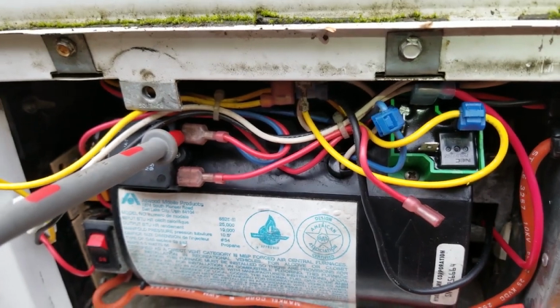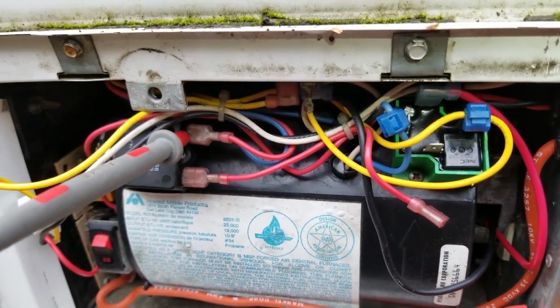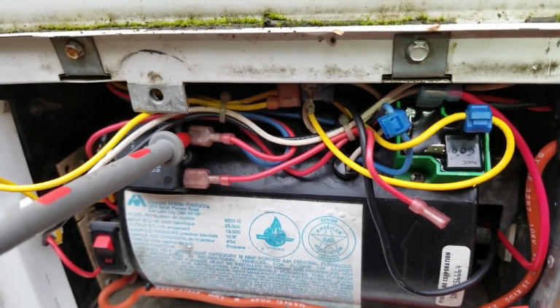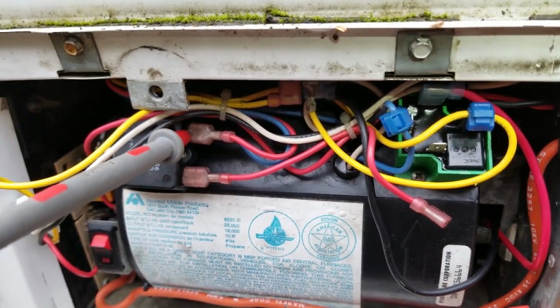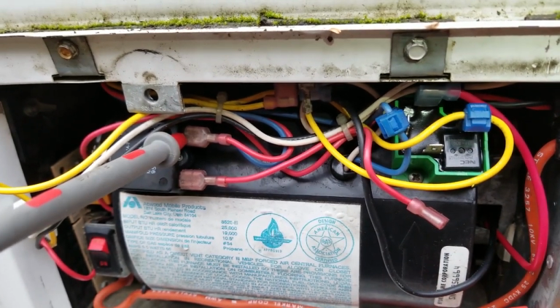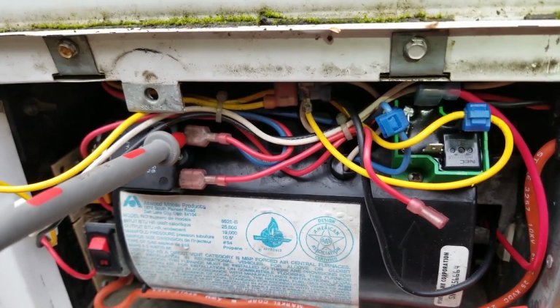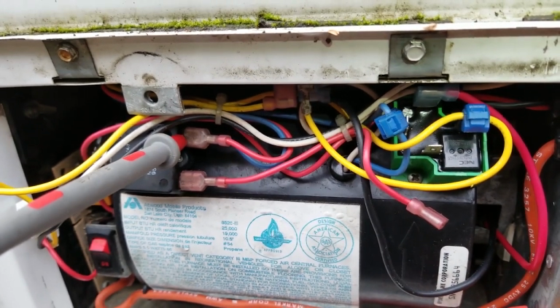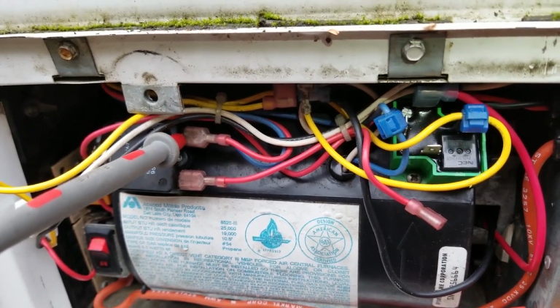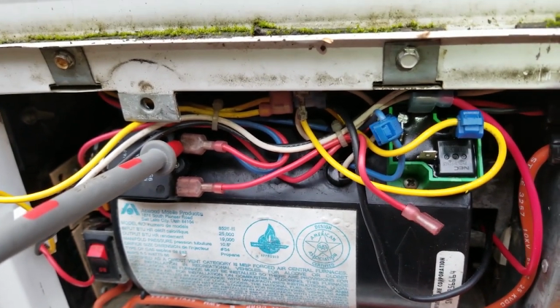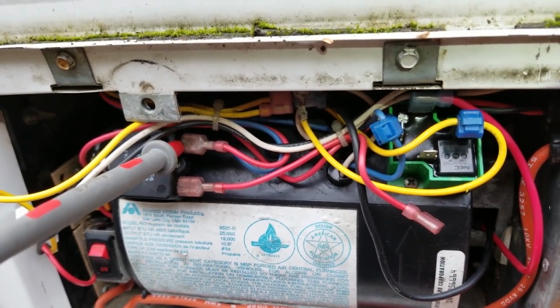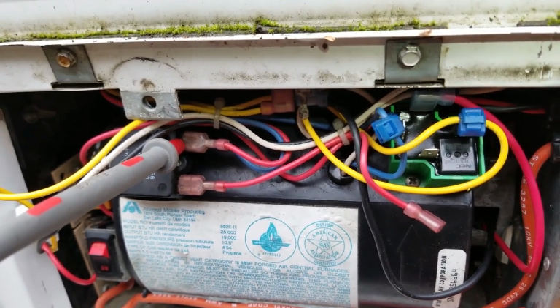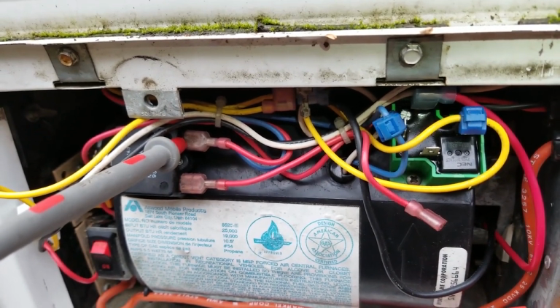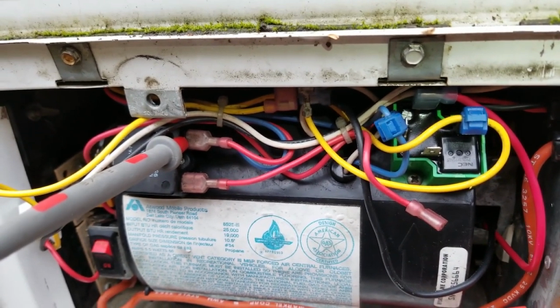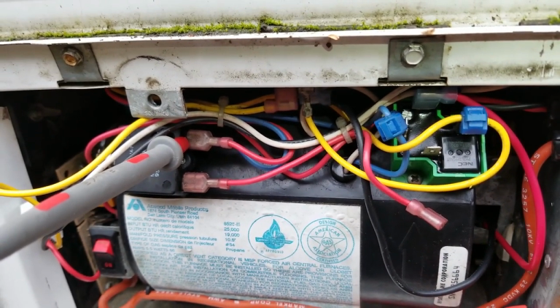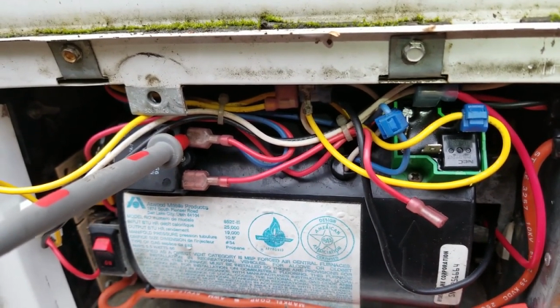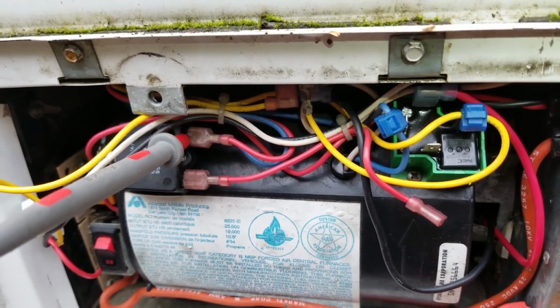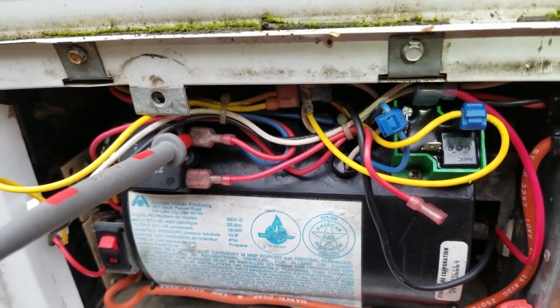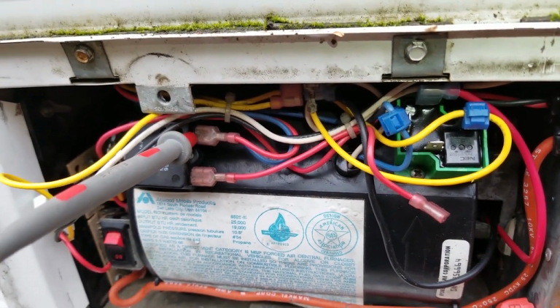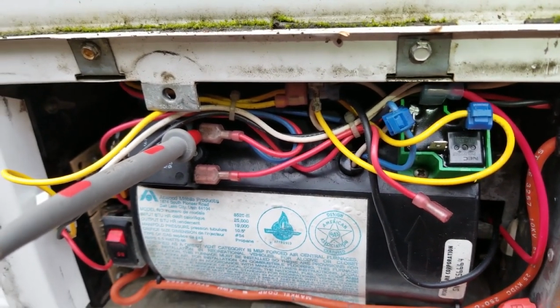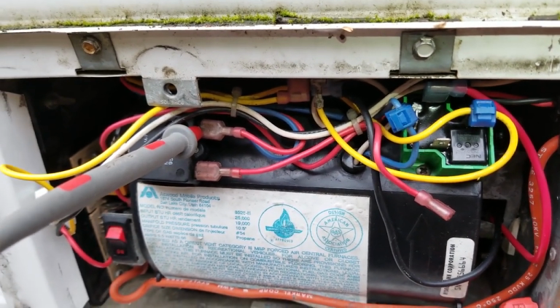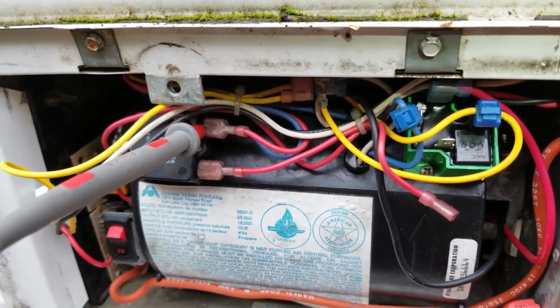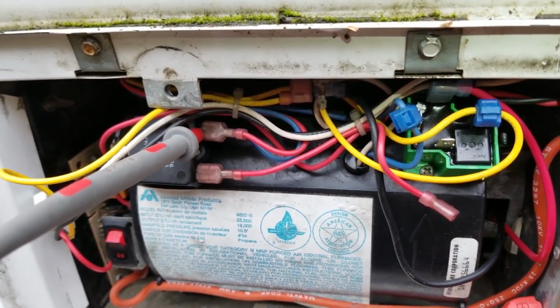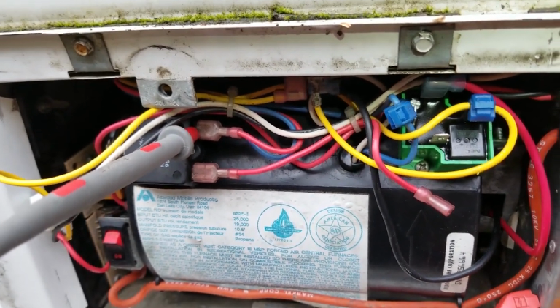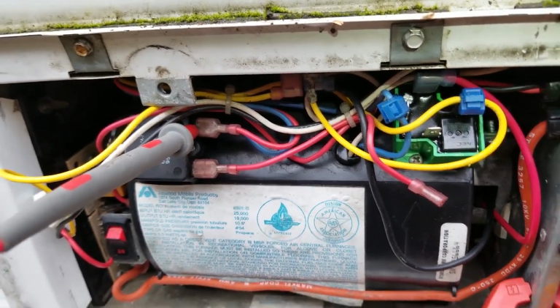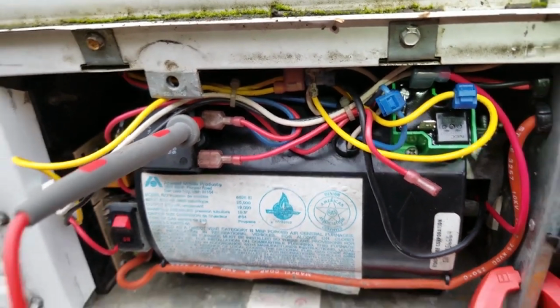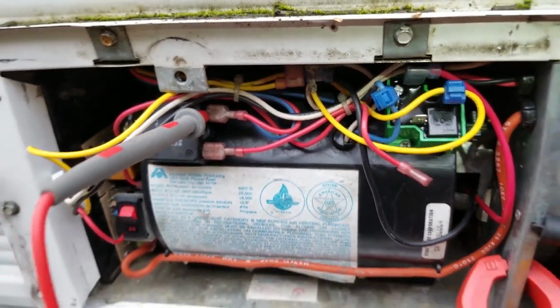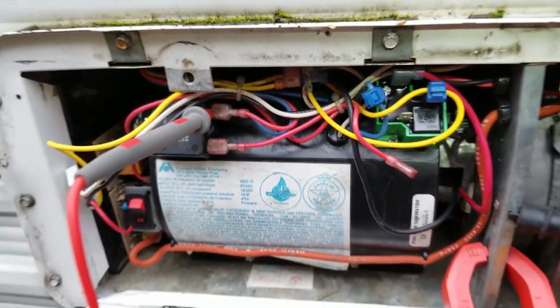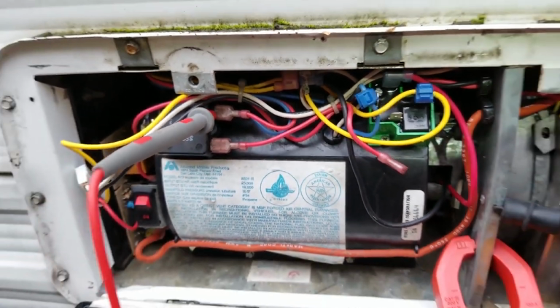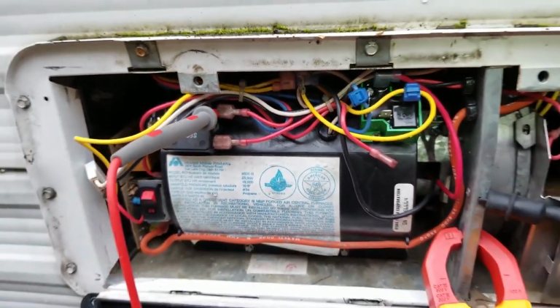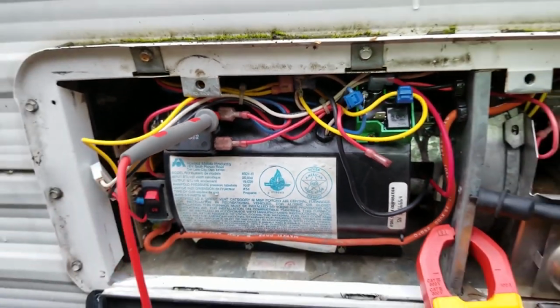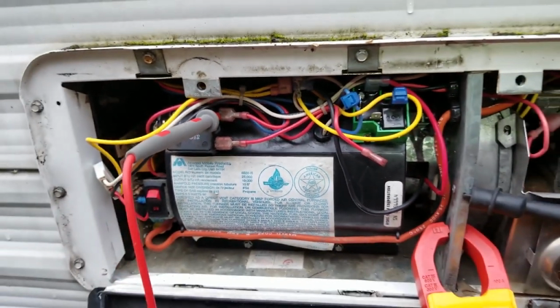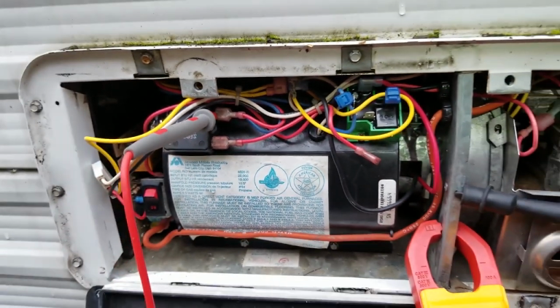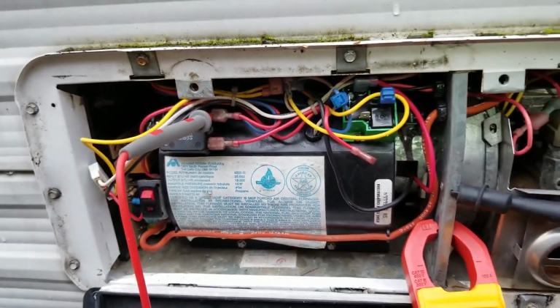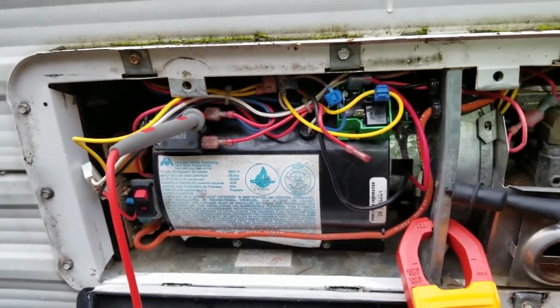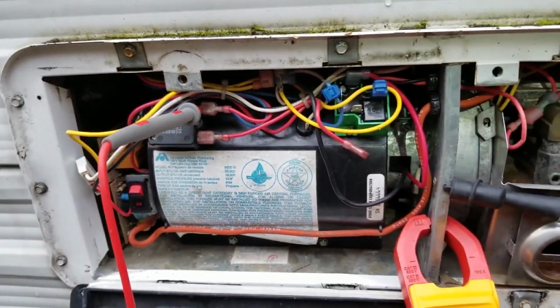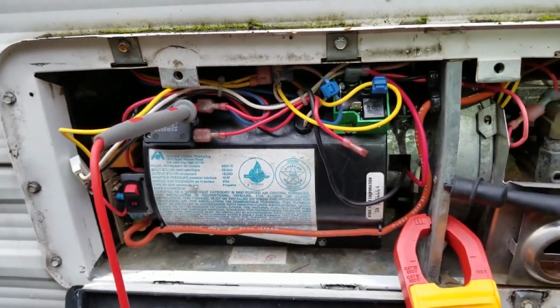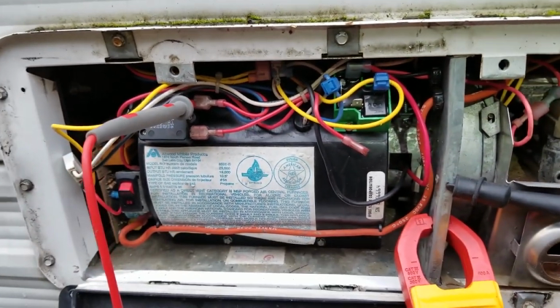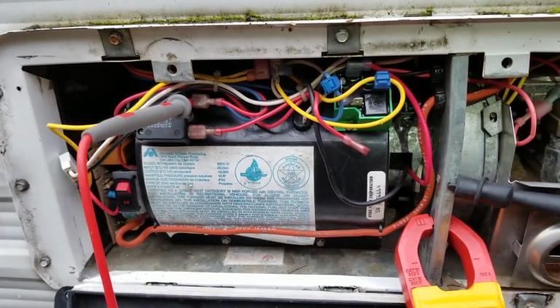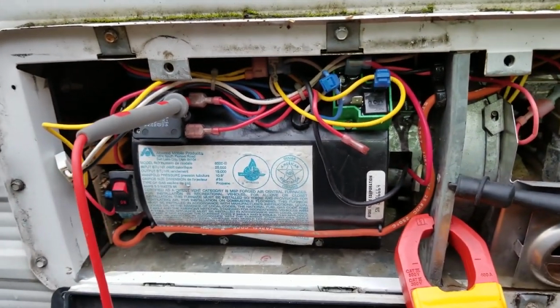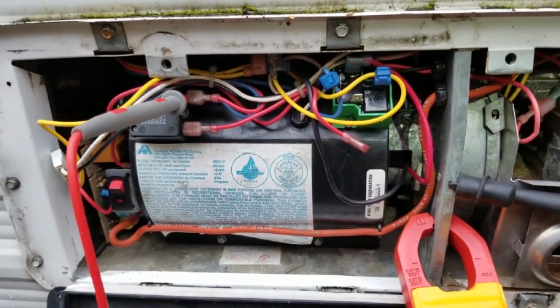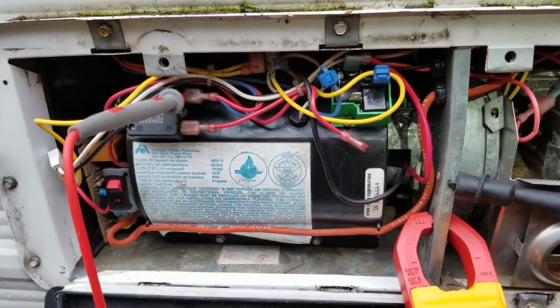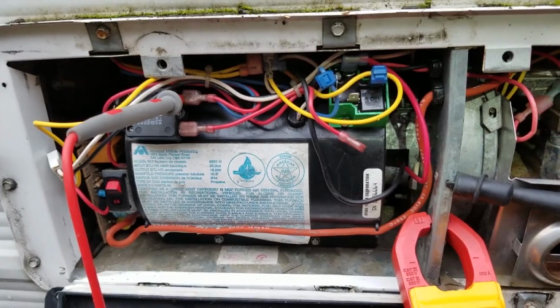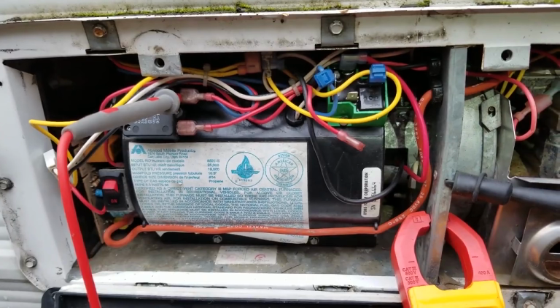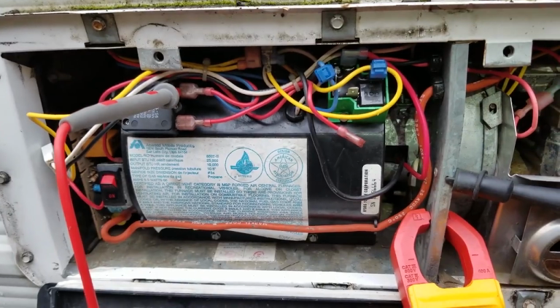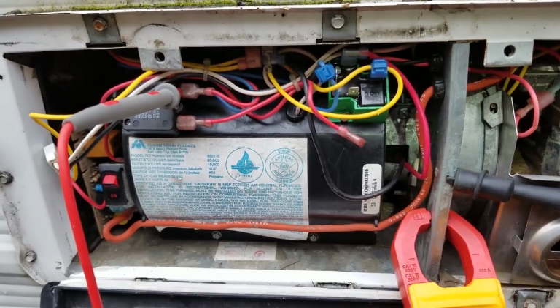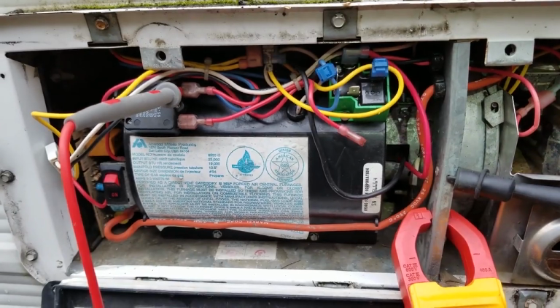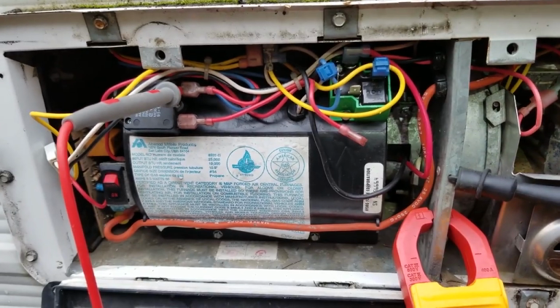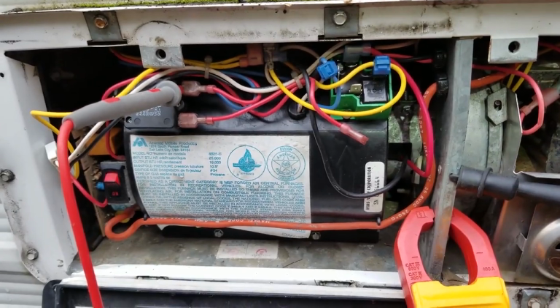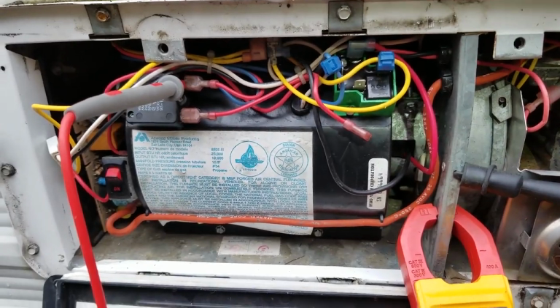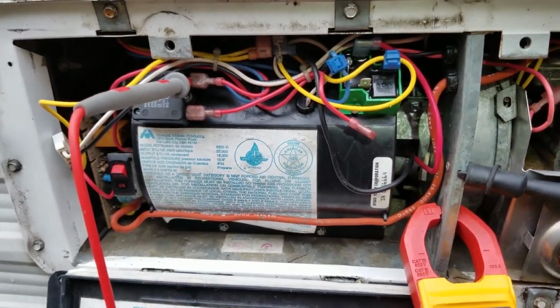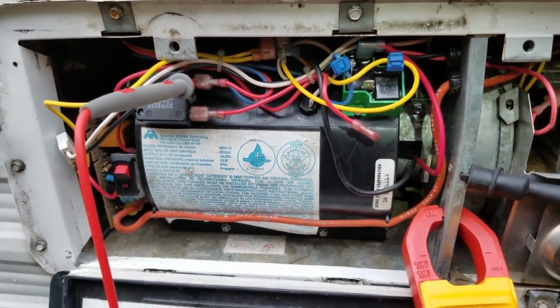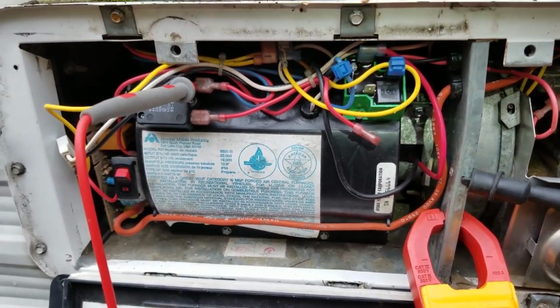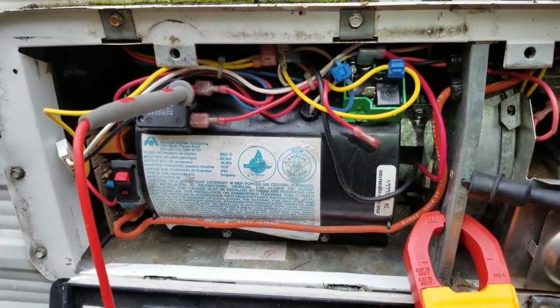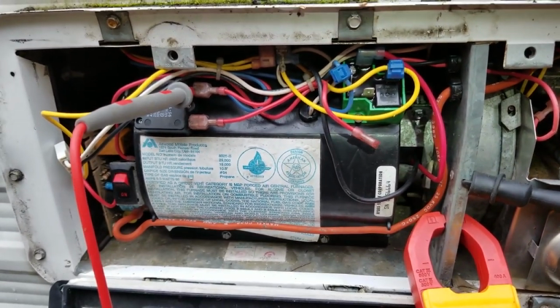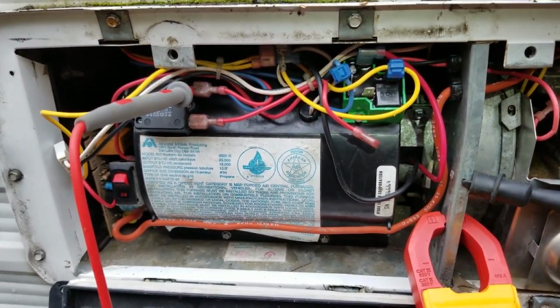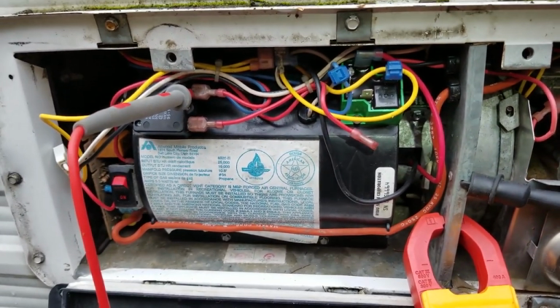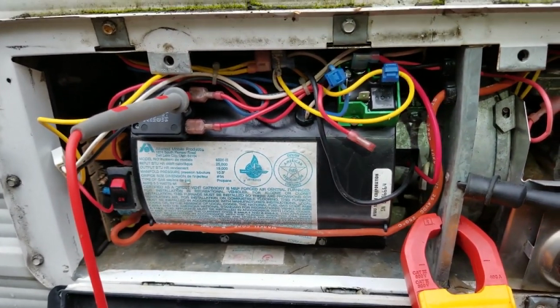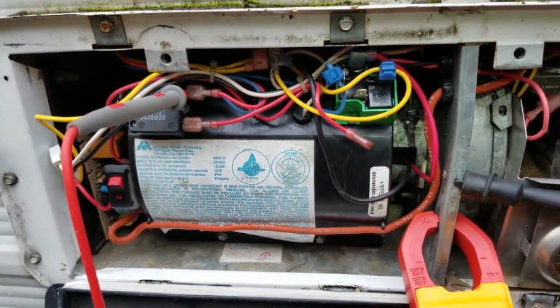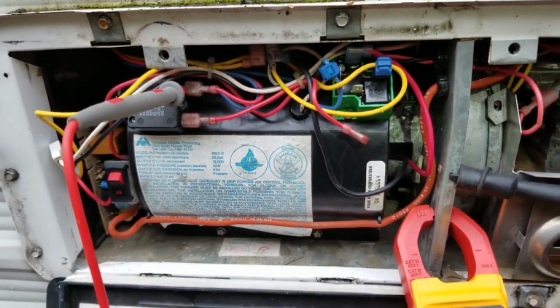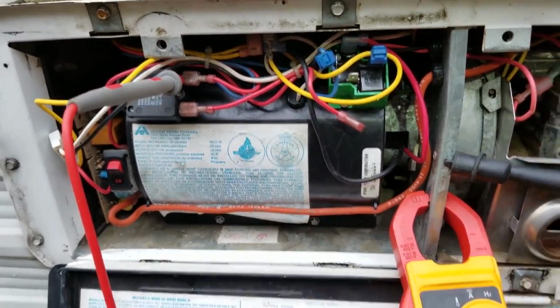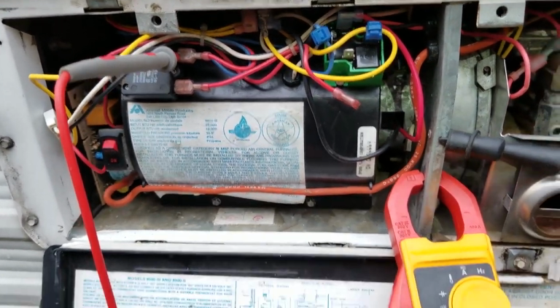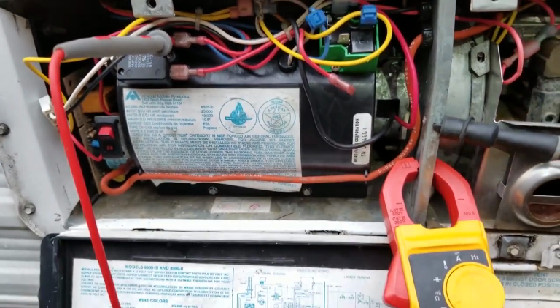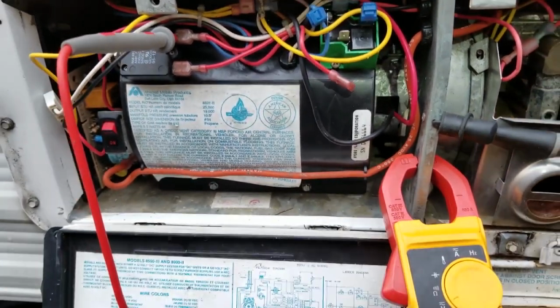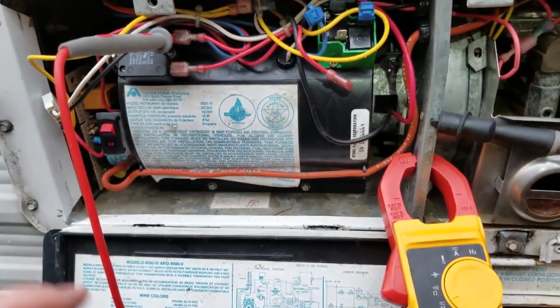If you've watched my other videos, you know I like to follow a trail of 12 volts. So that's what we're going to do — follow the trail of 12 volts.